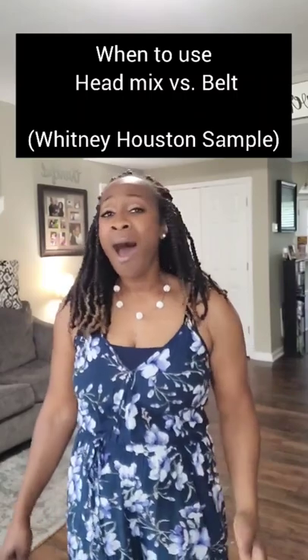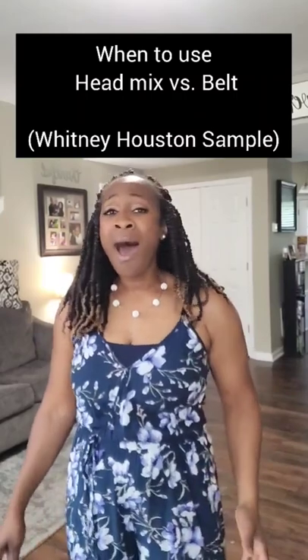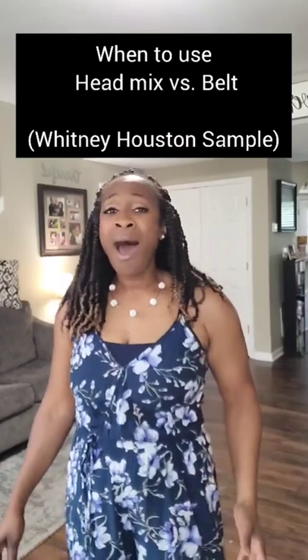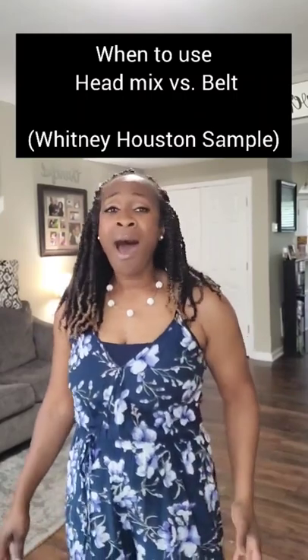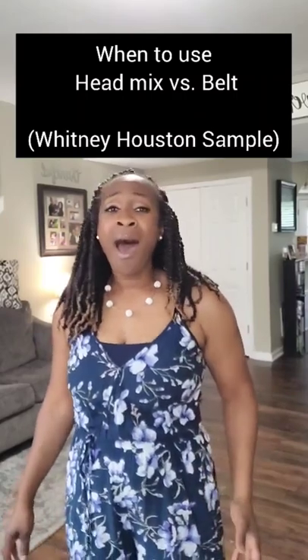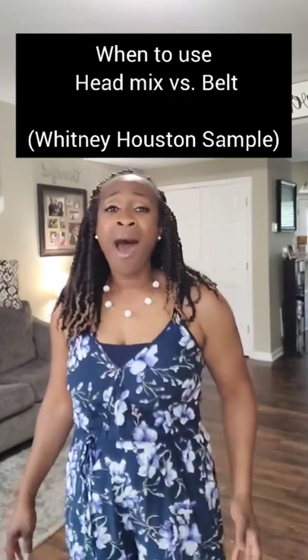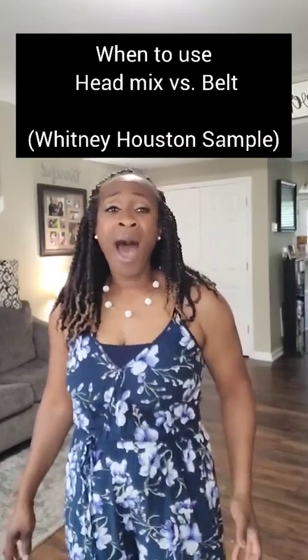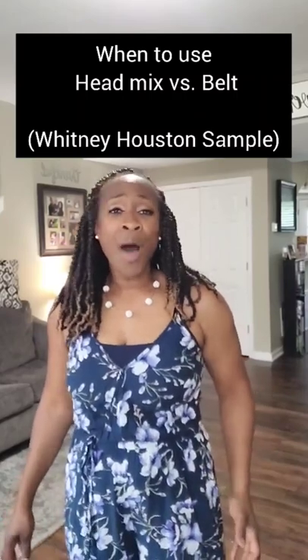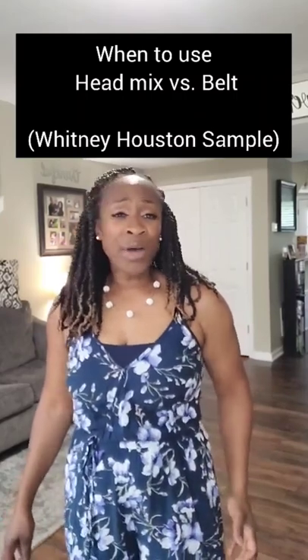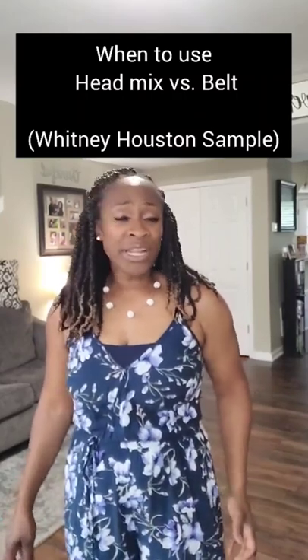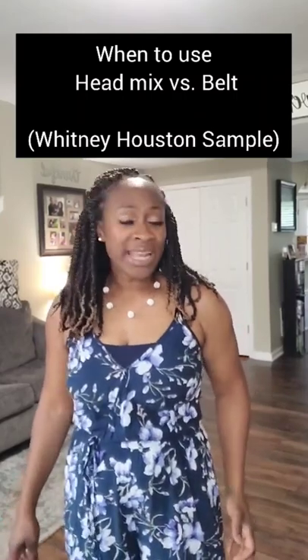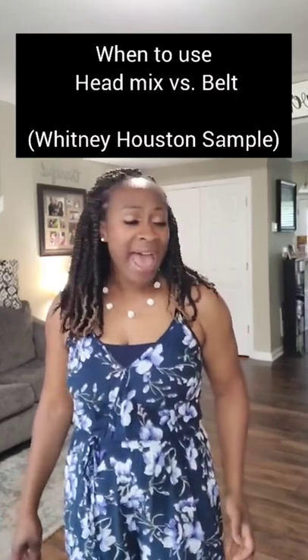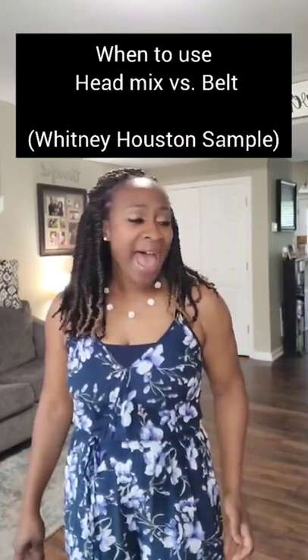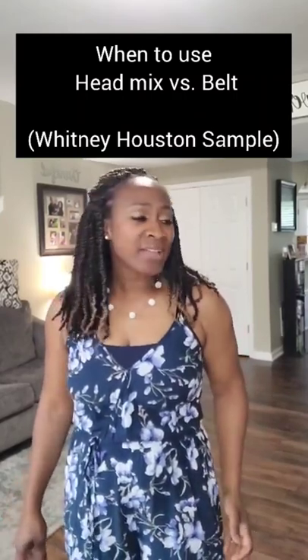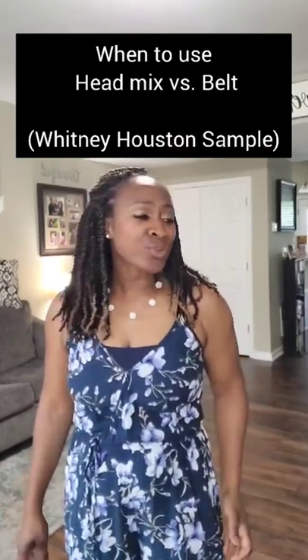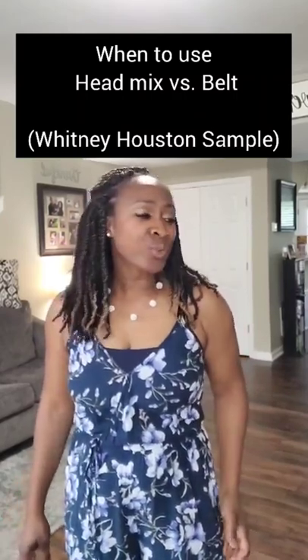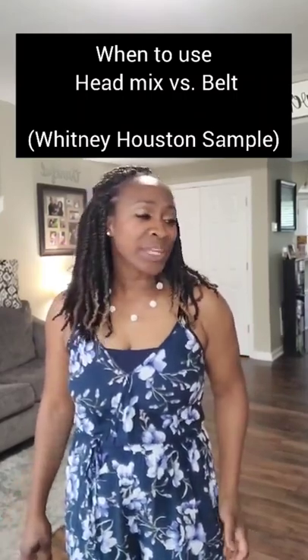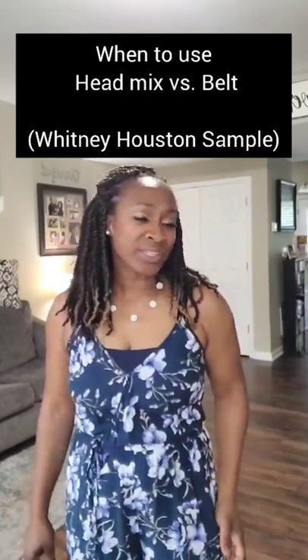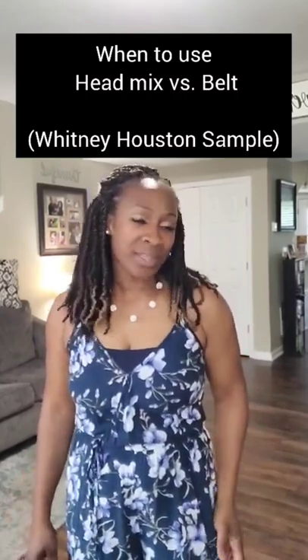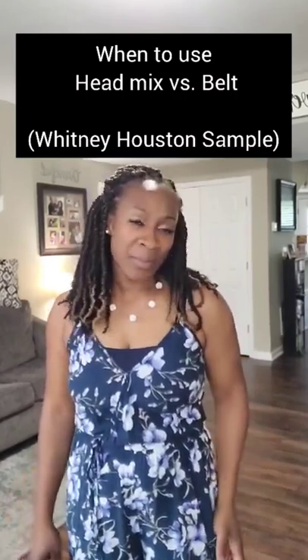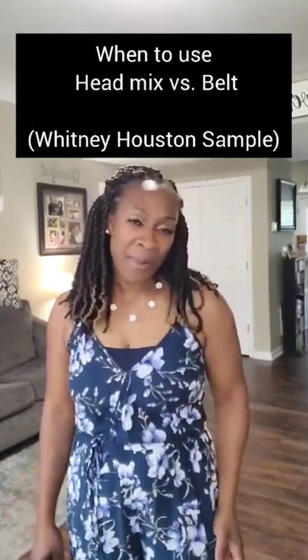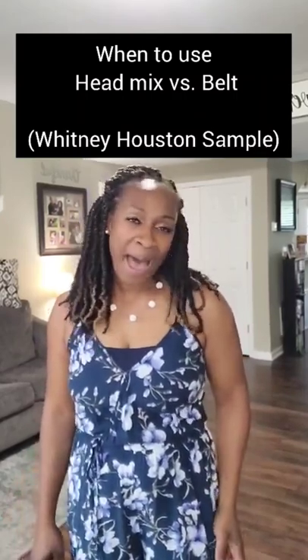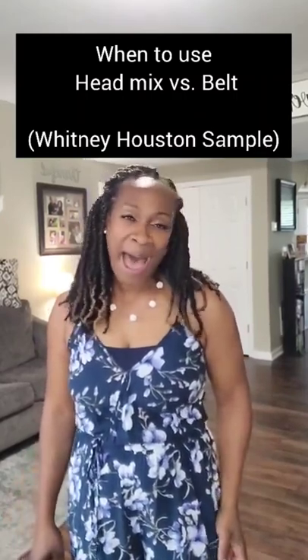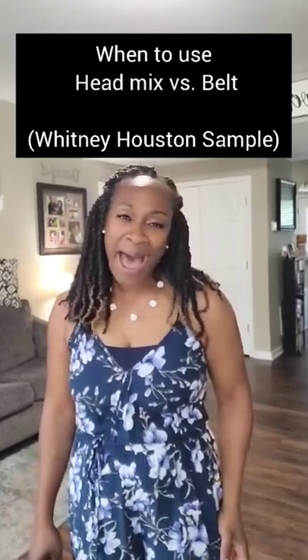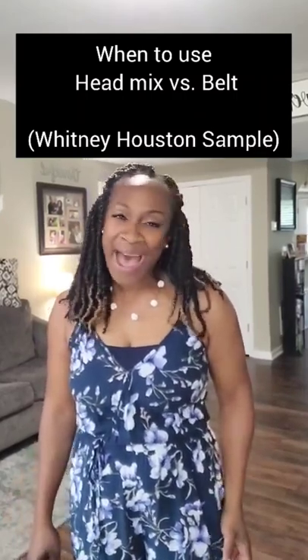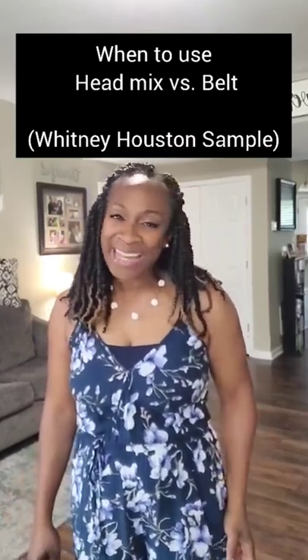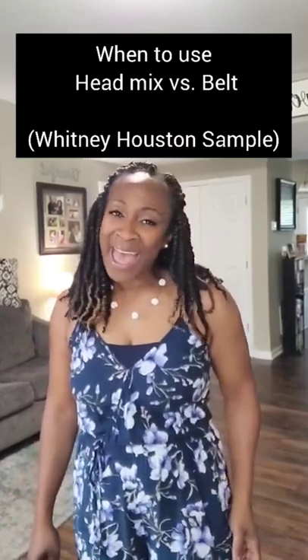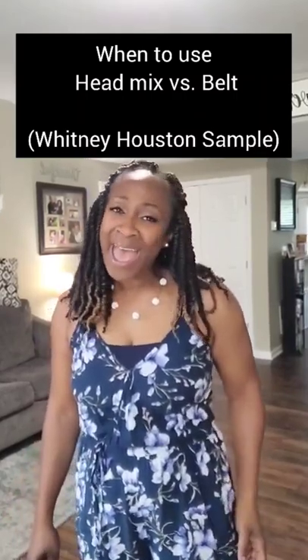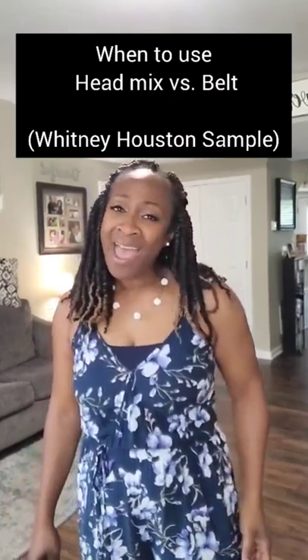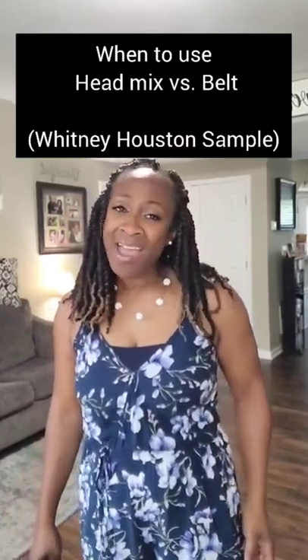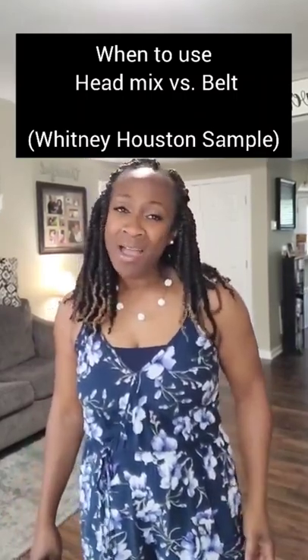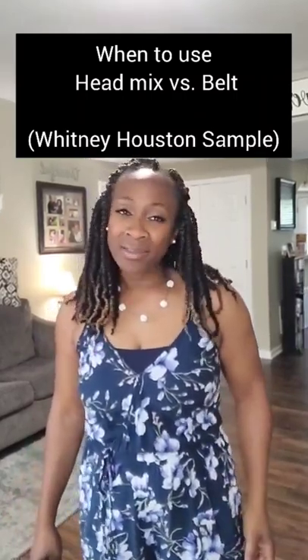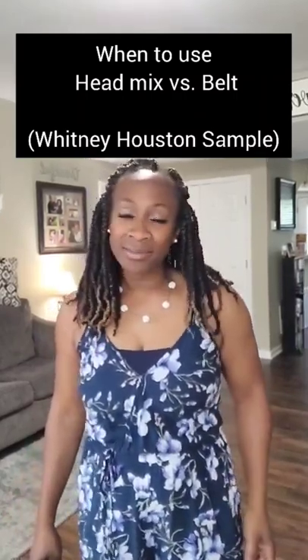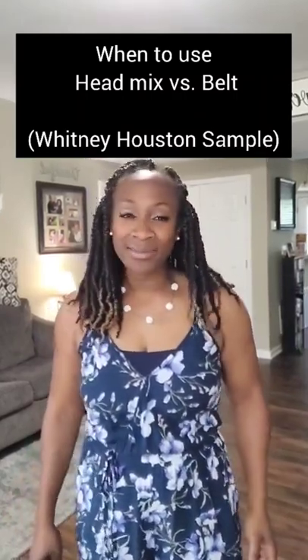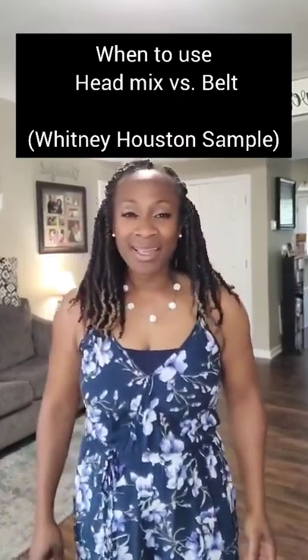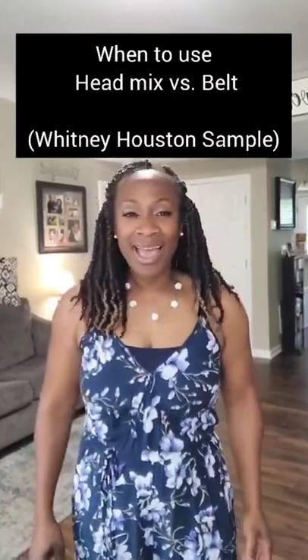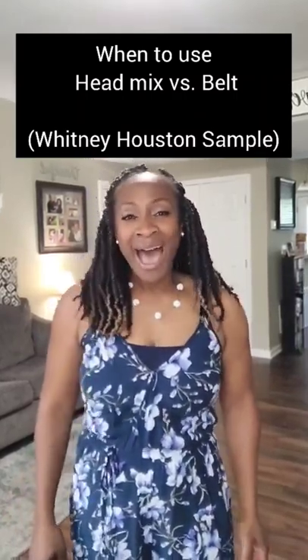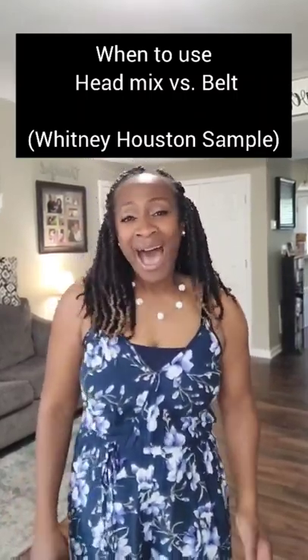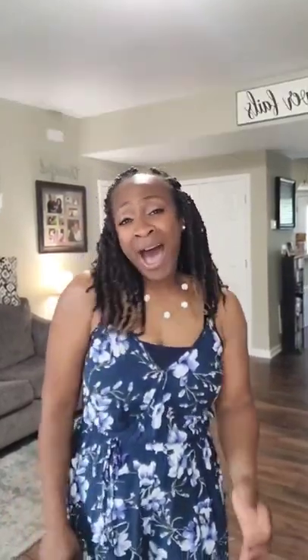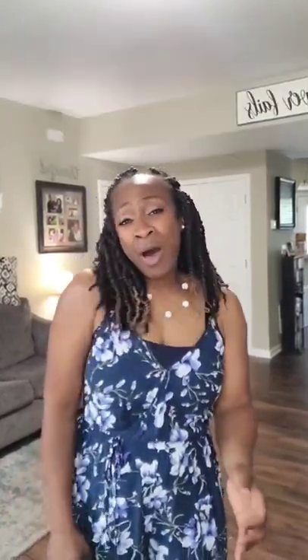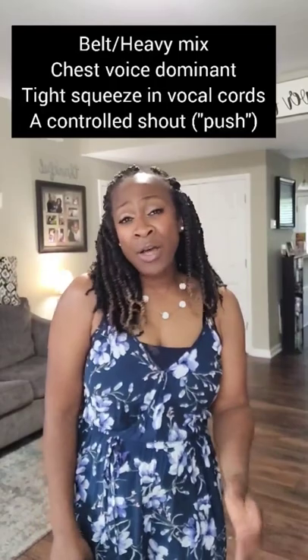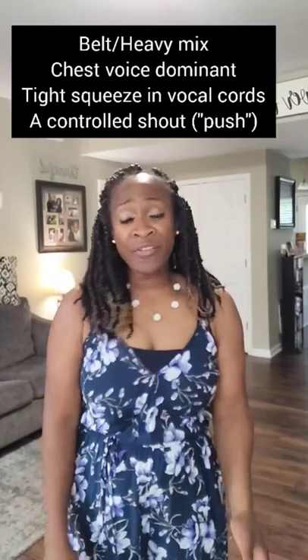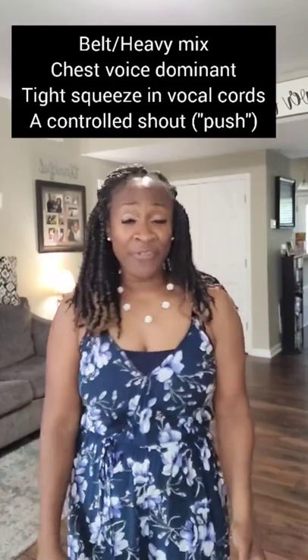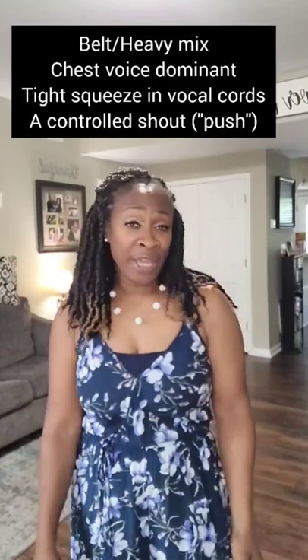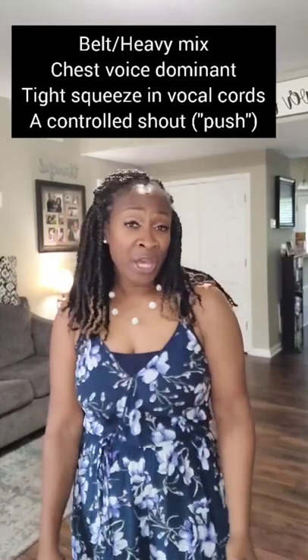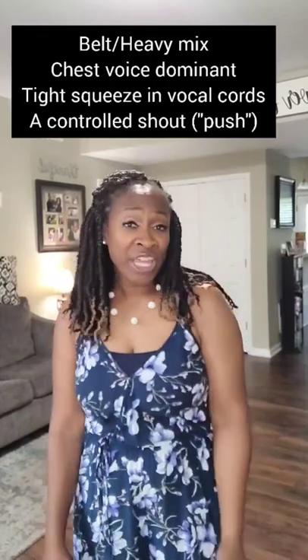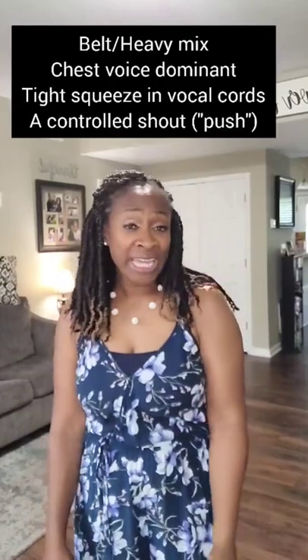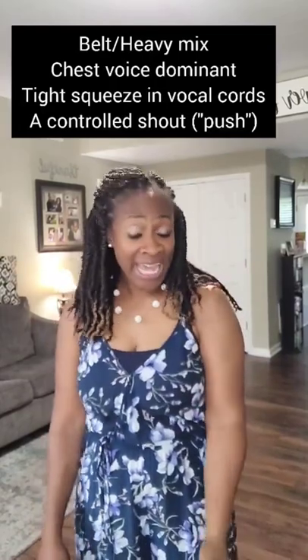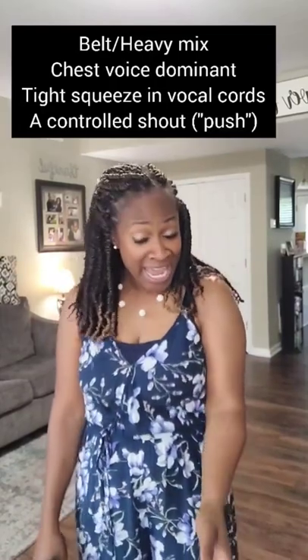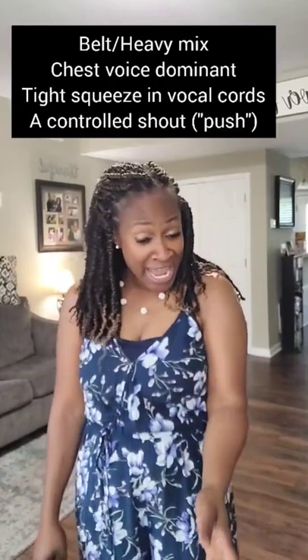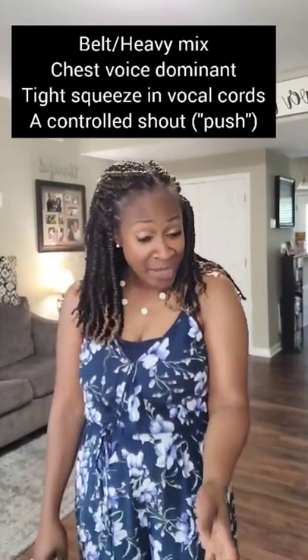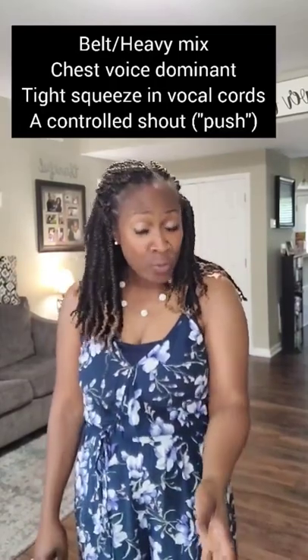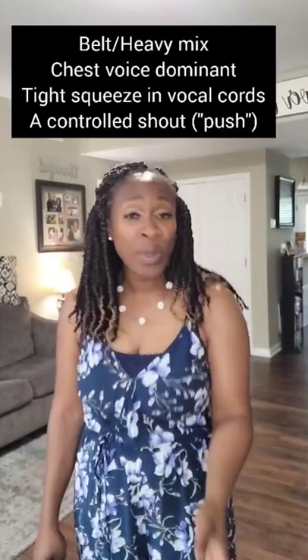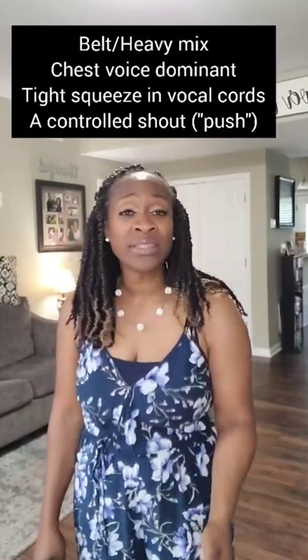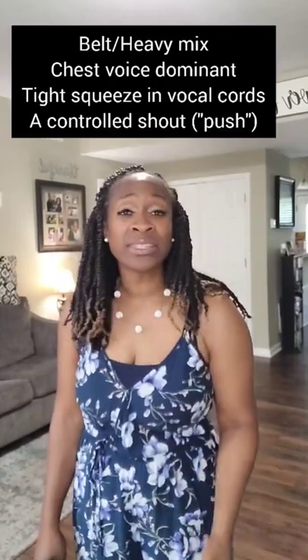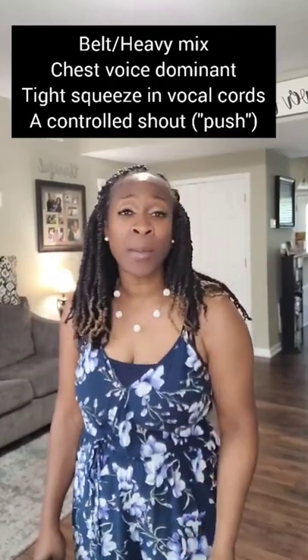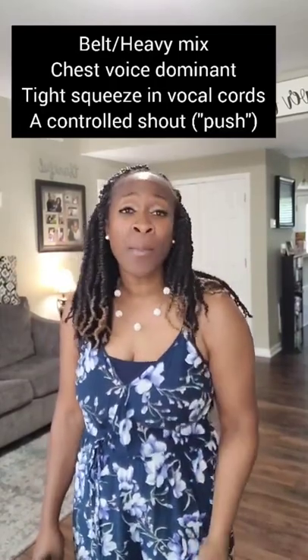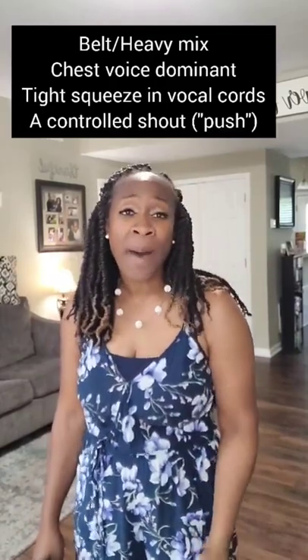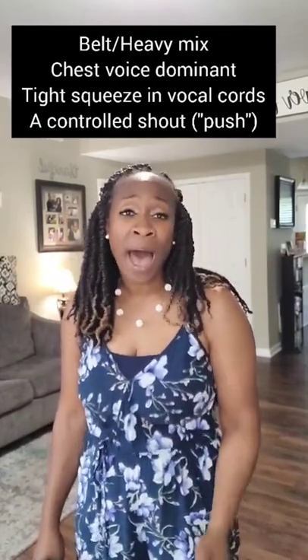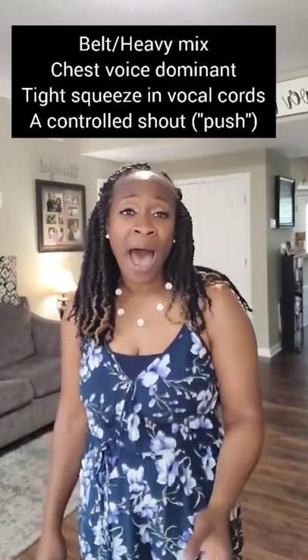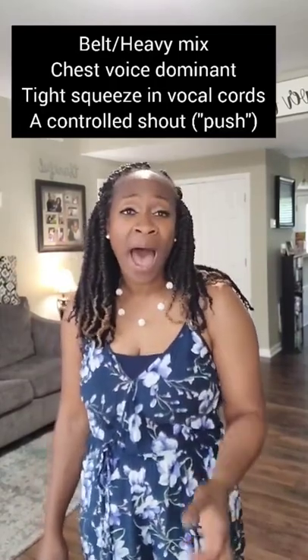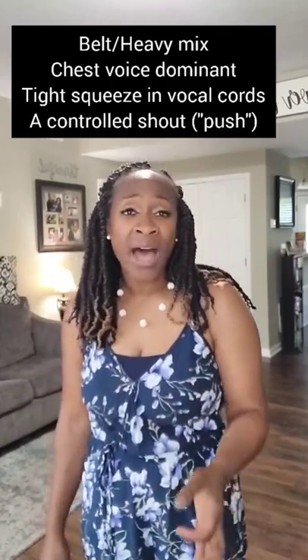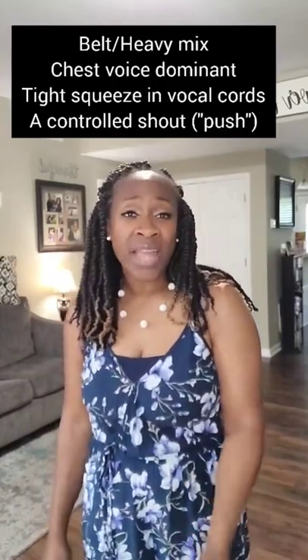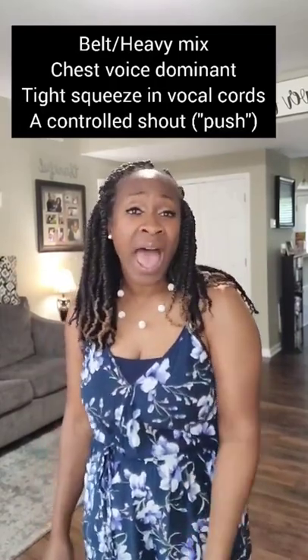Oh, I want to dance with somebody. I want to feel the heat with somebody.